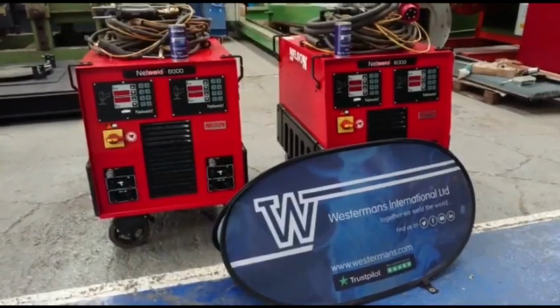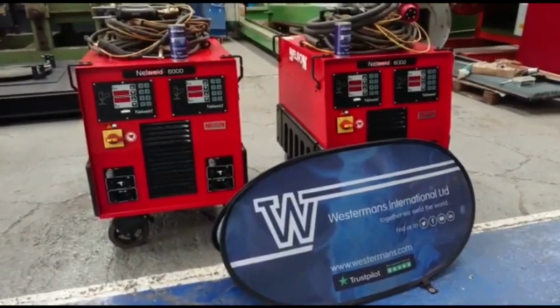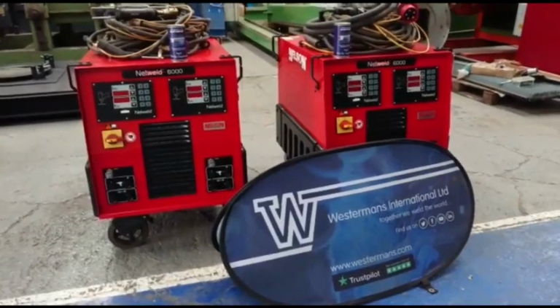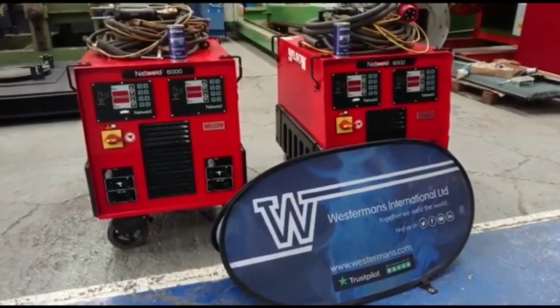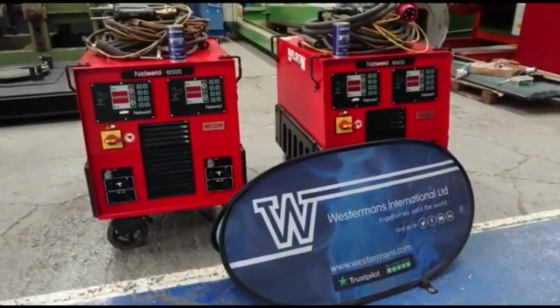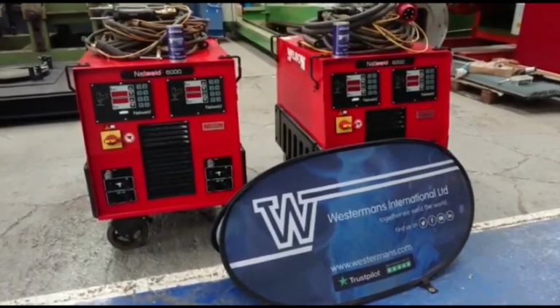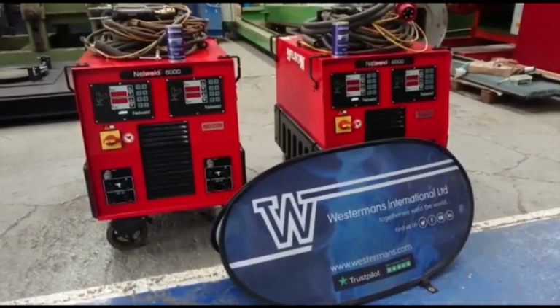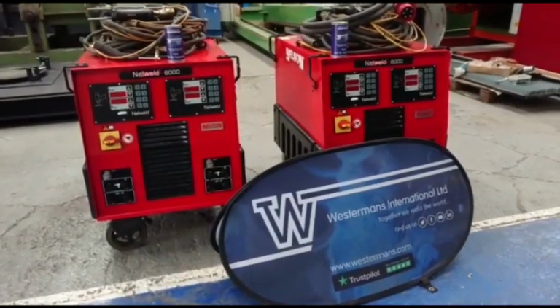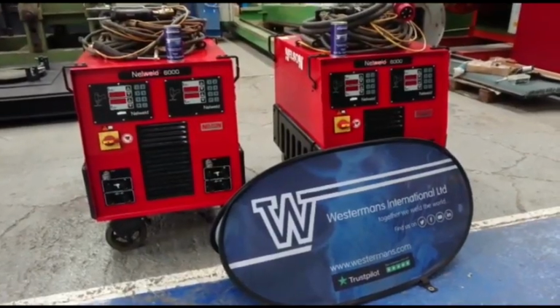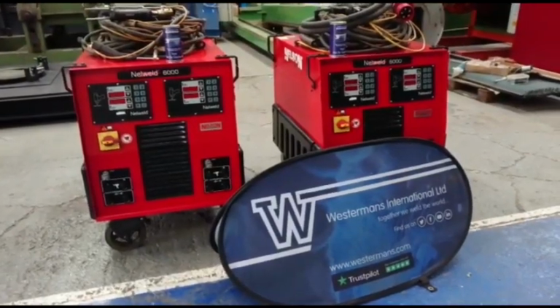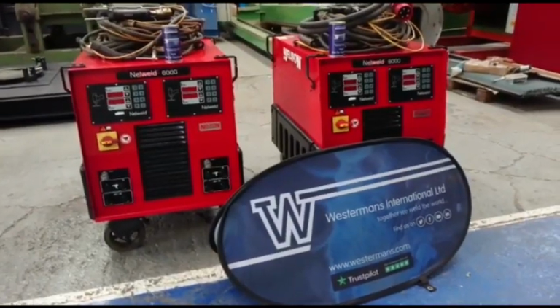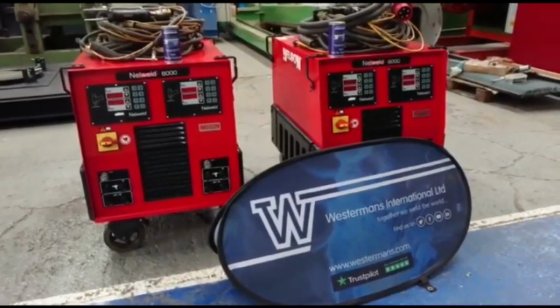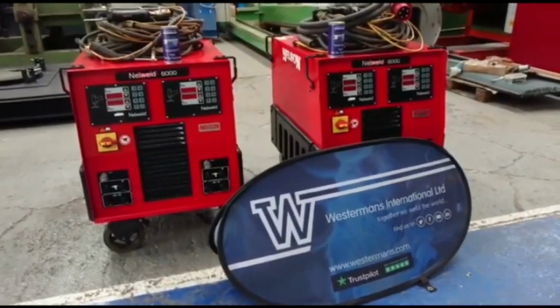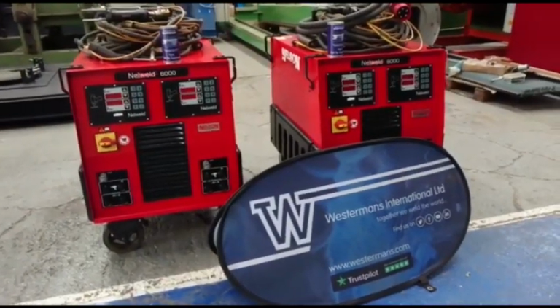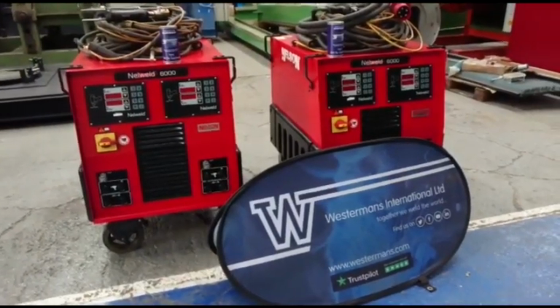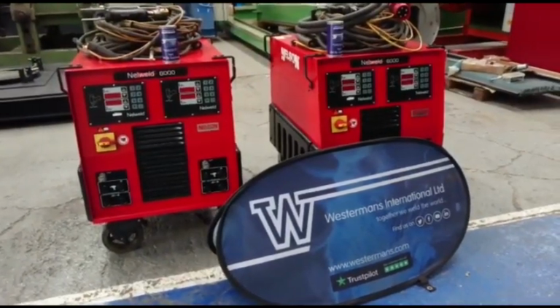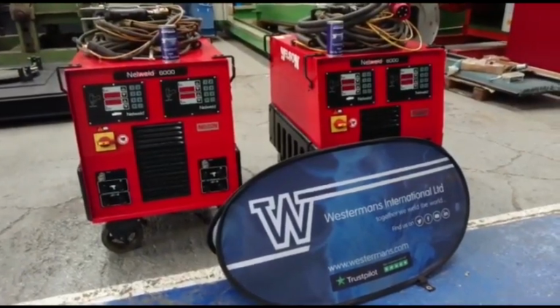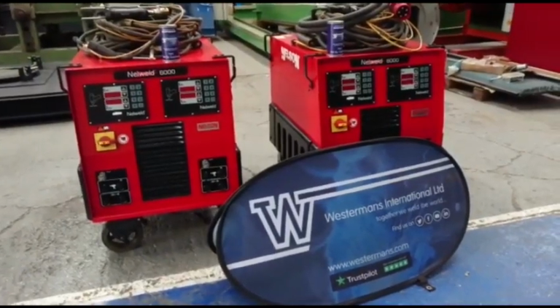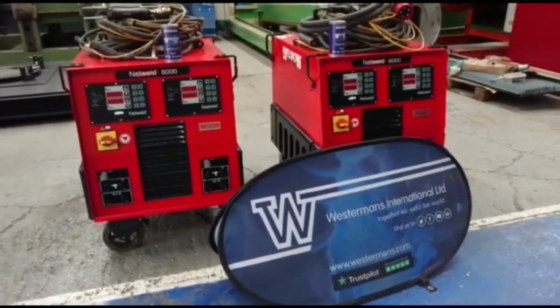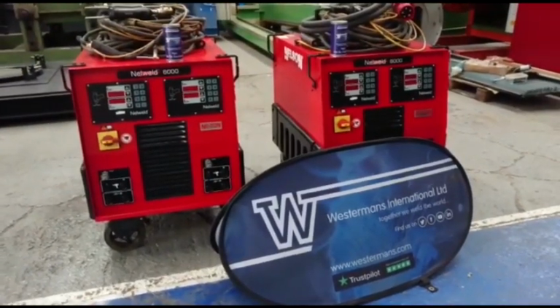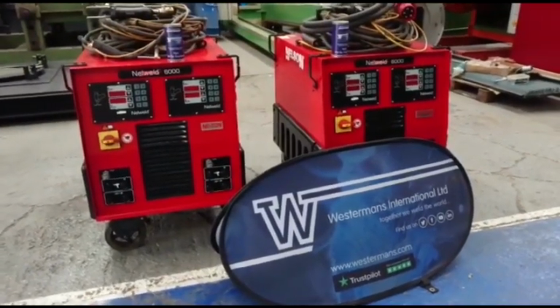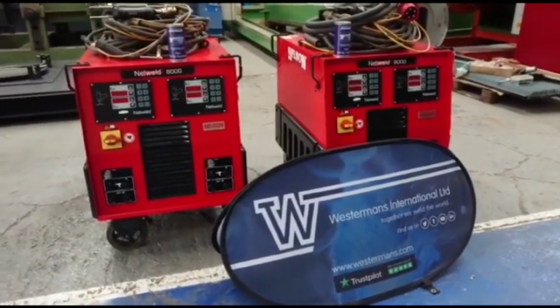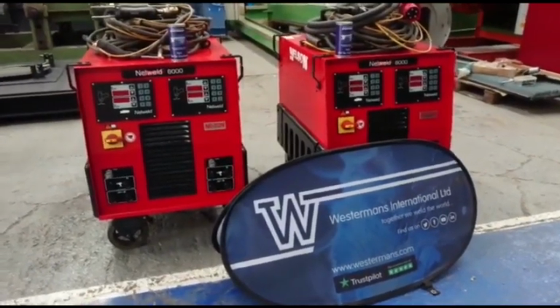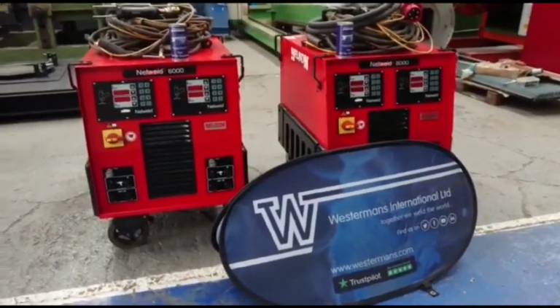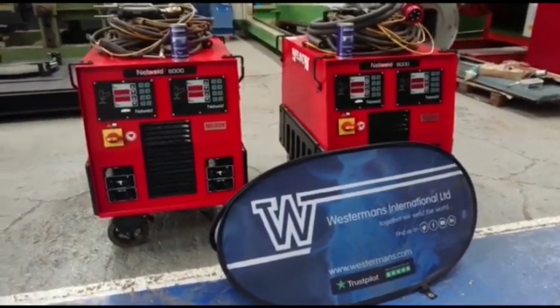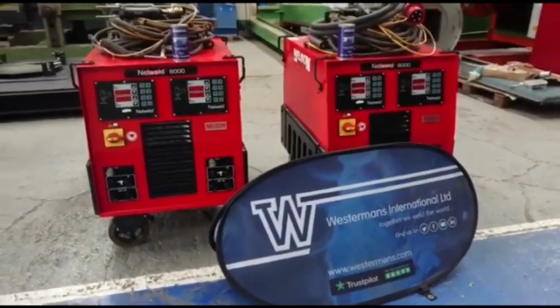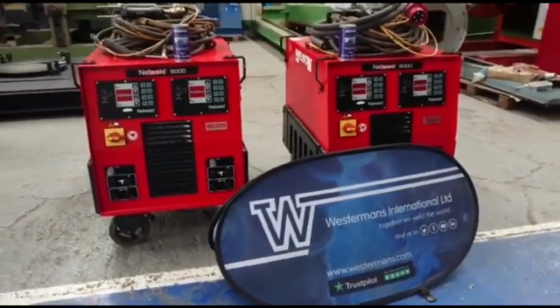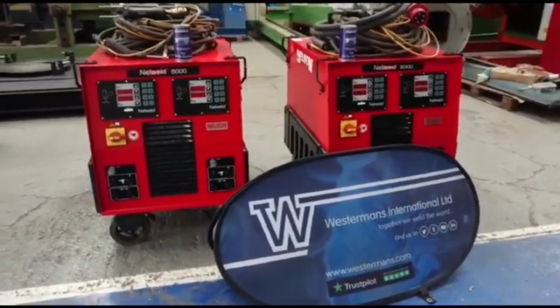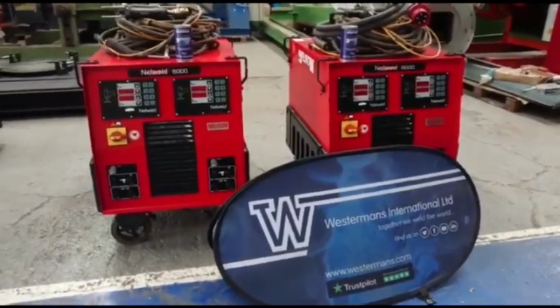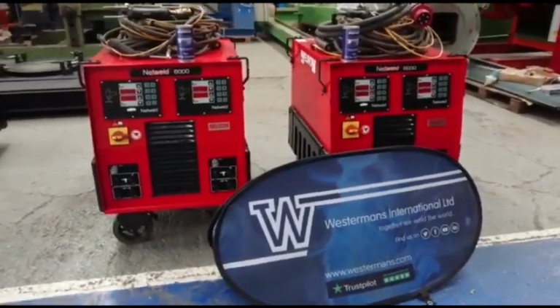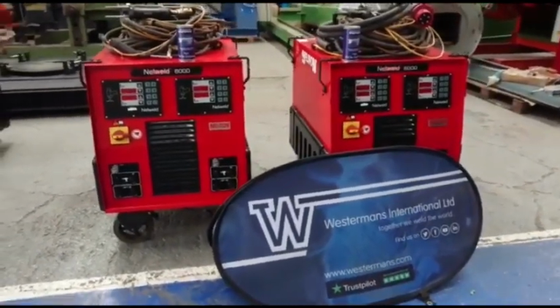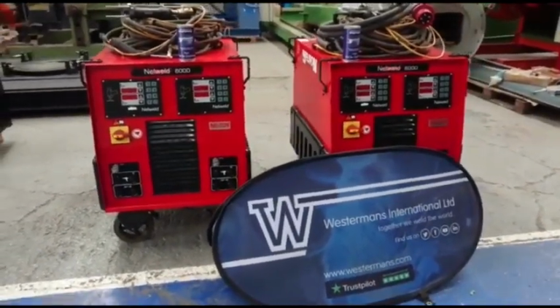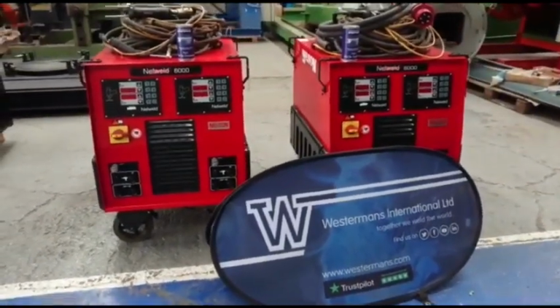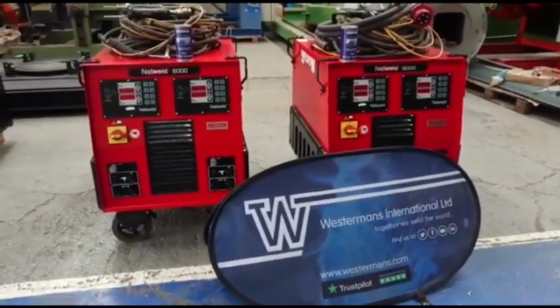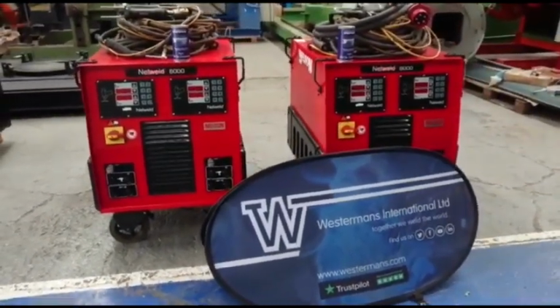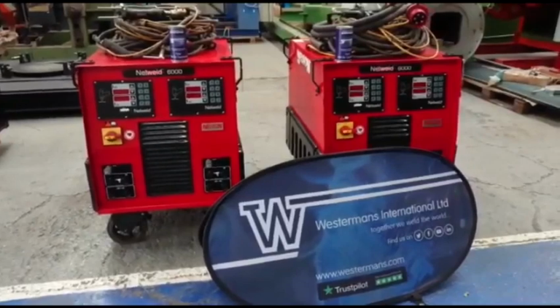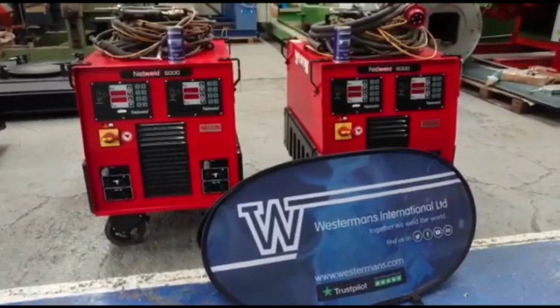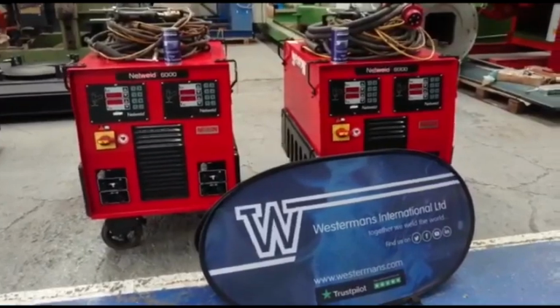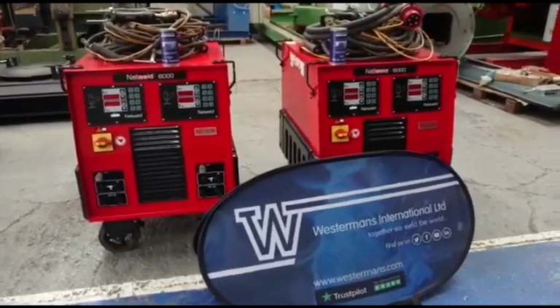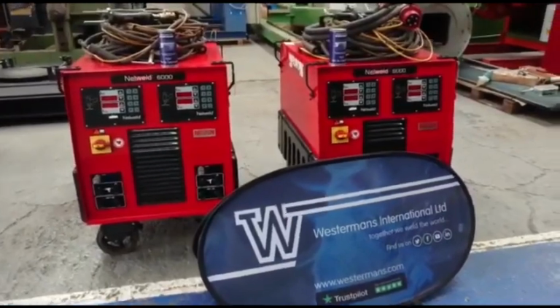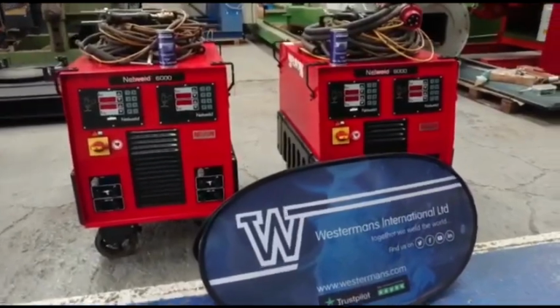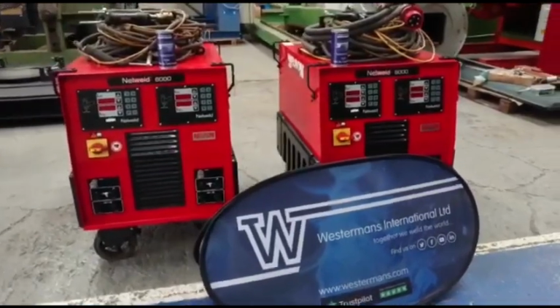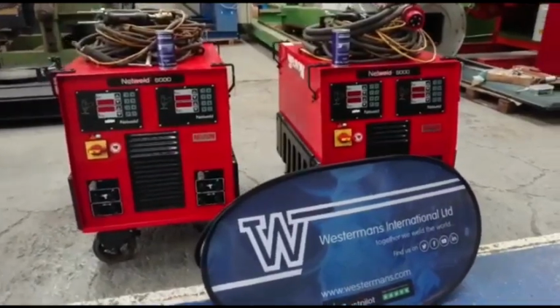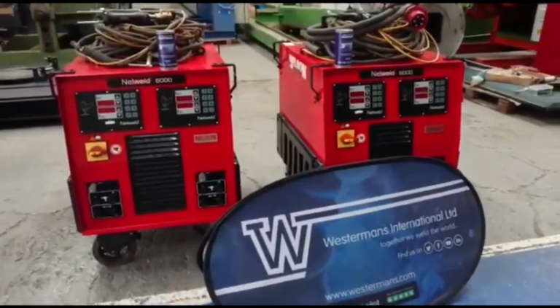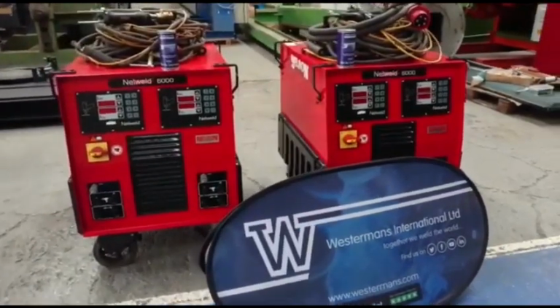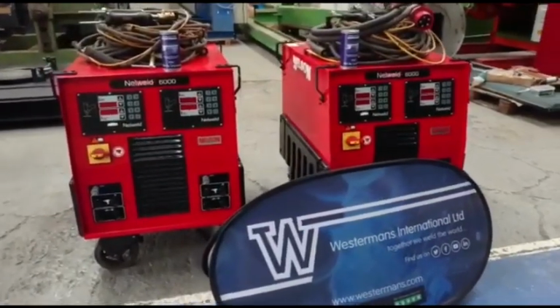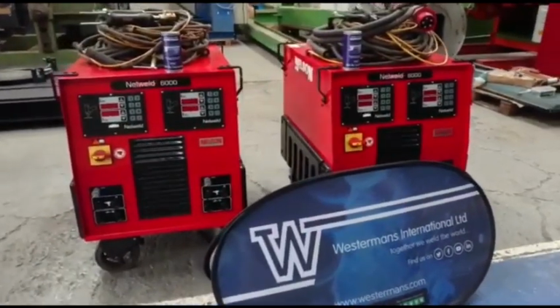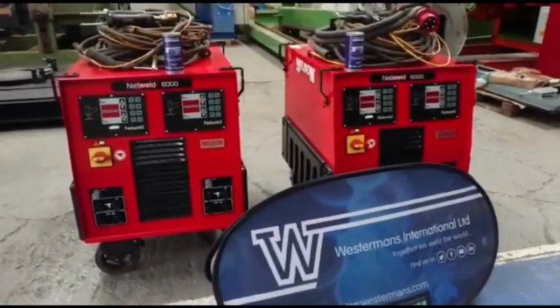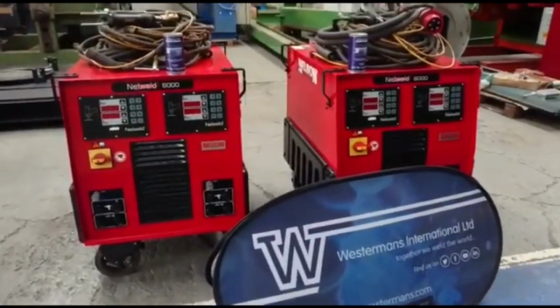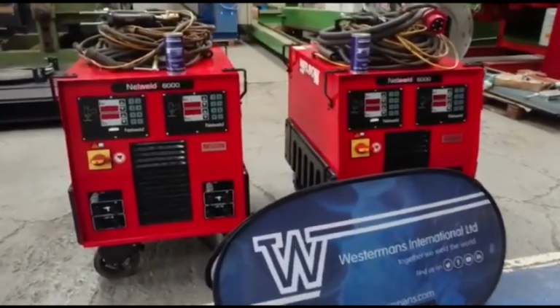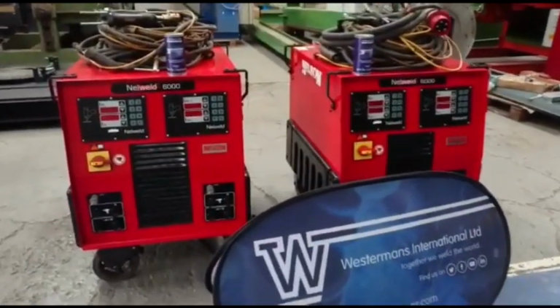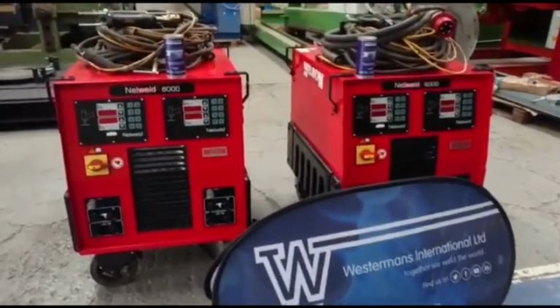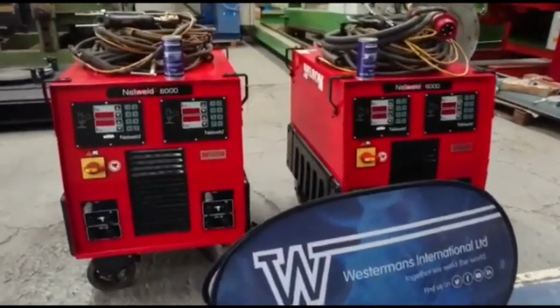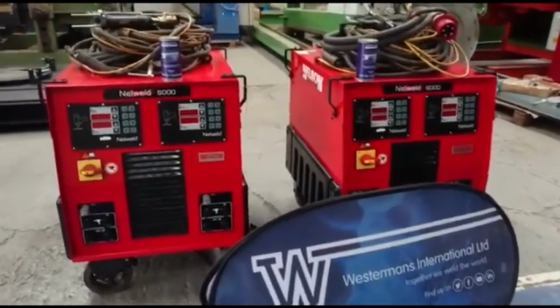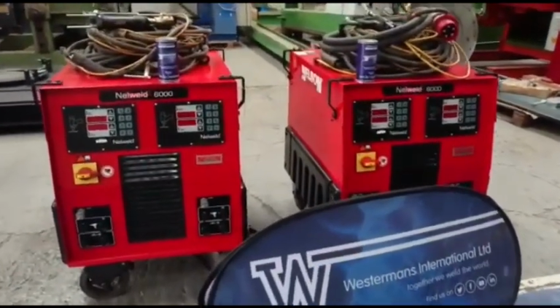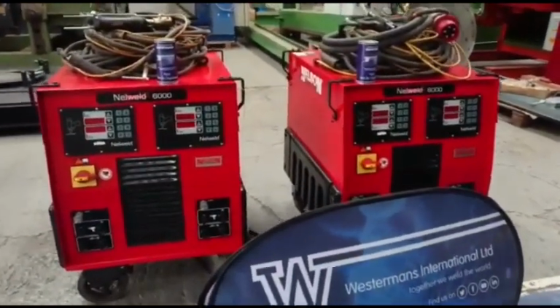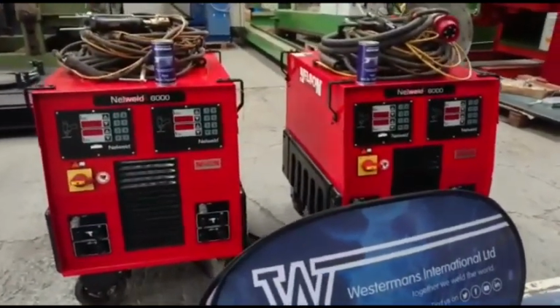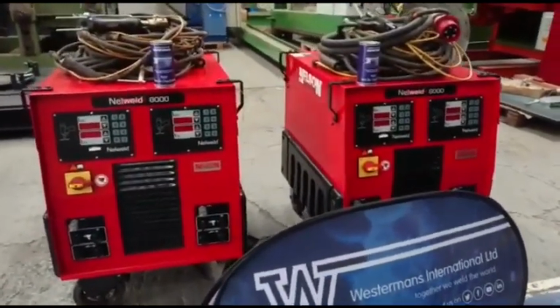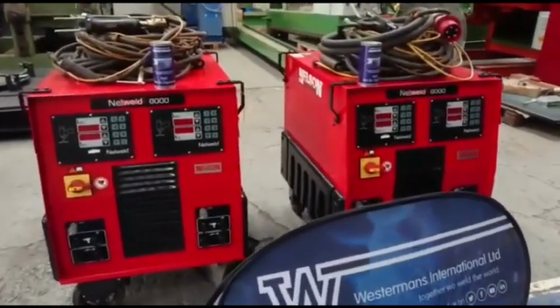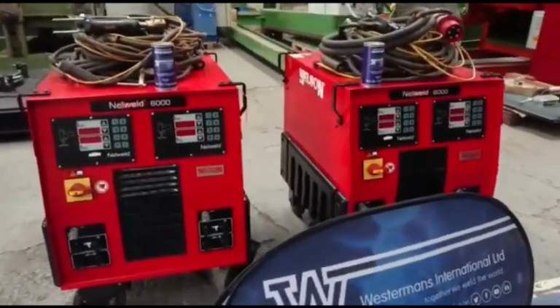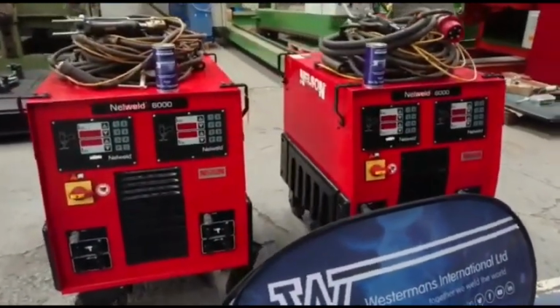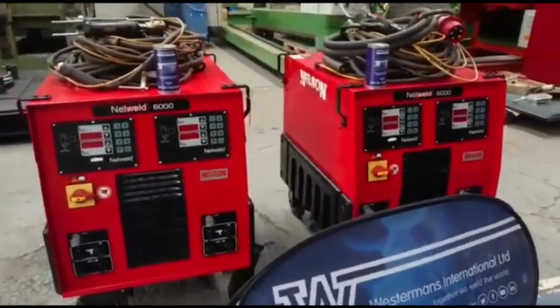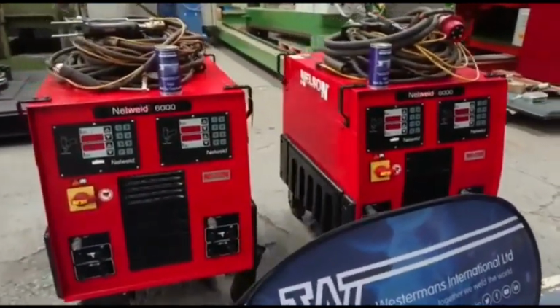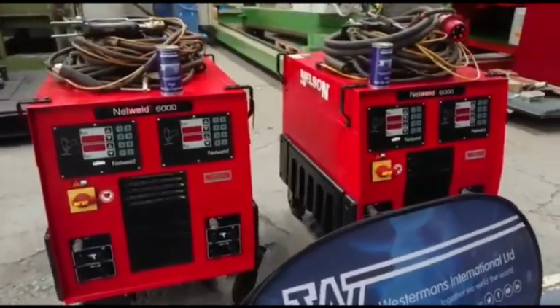Welcome to Westermans.com. Just in: Nelson 6000 stud welders.